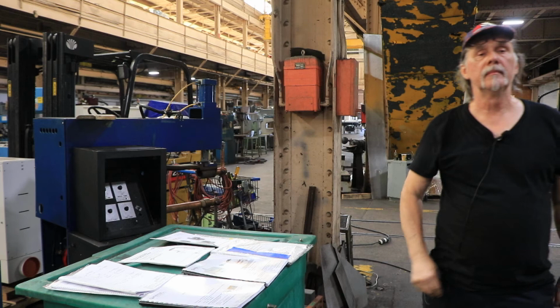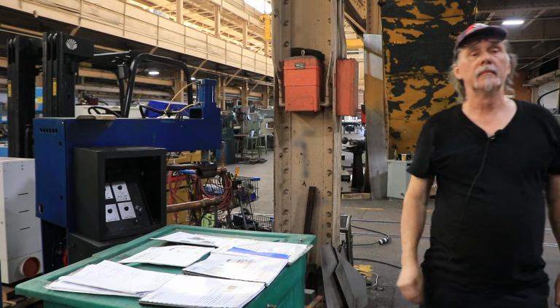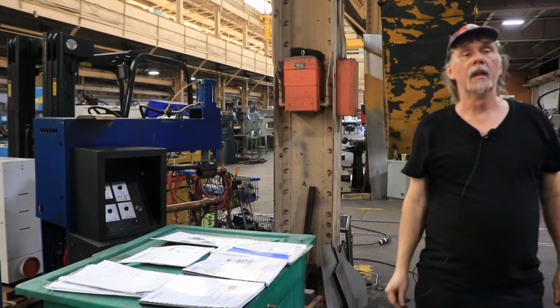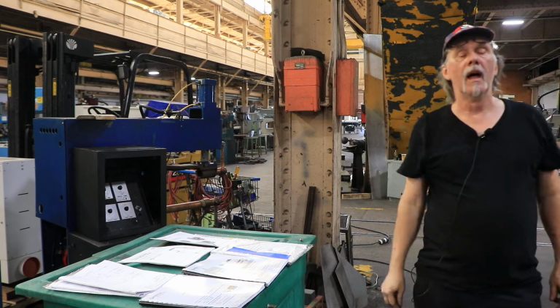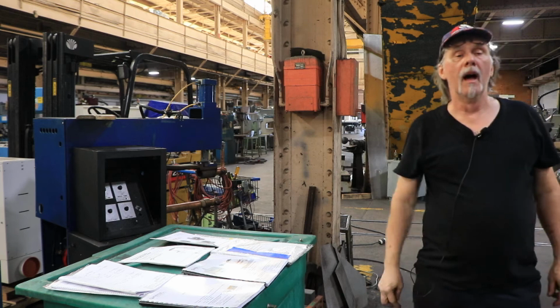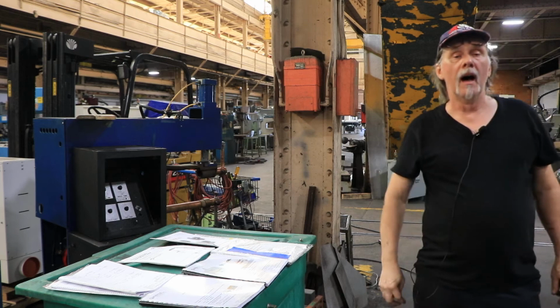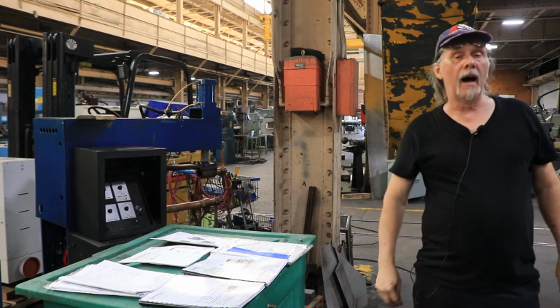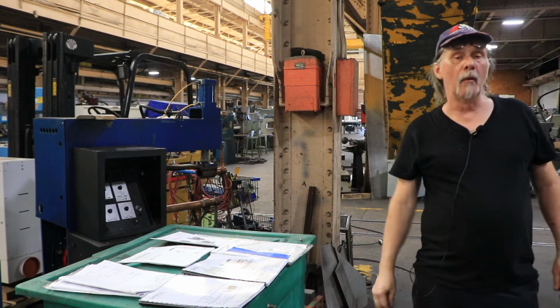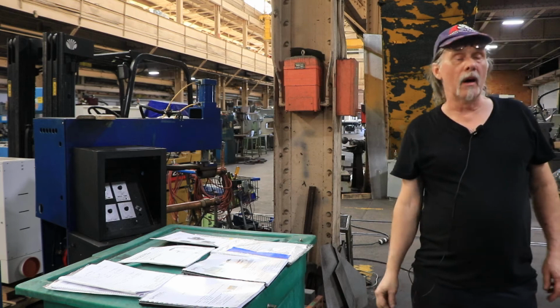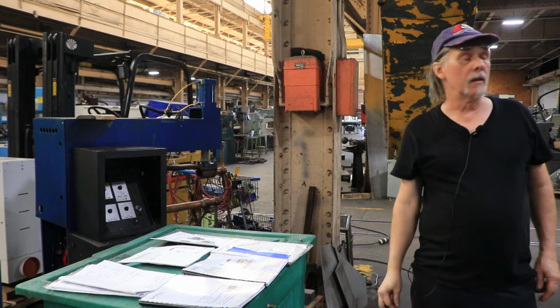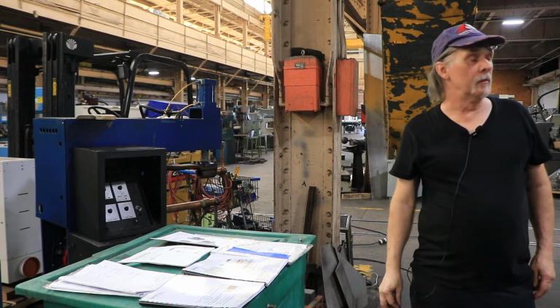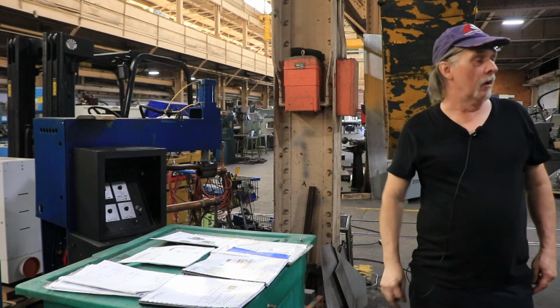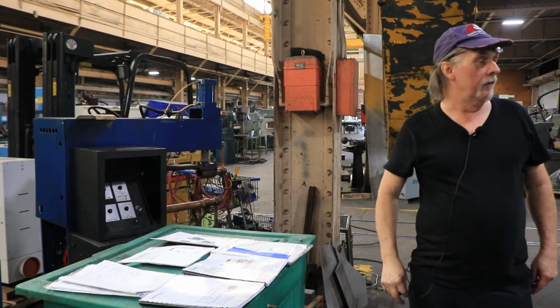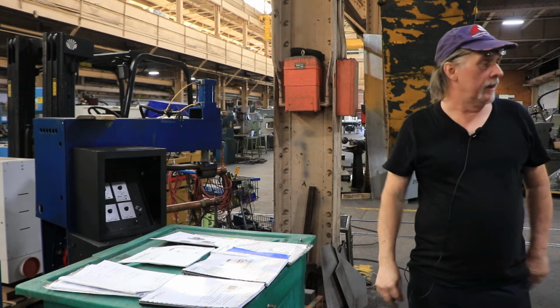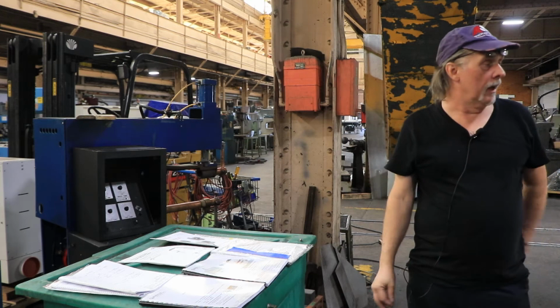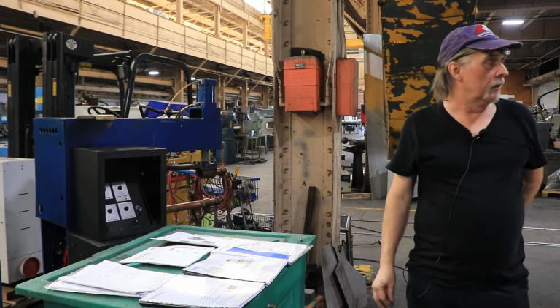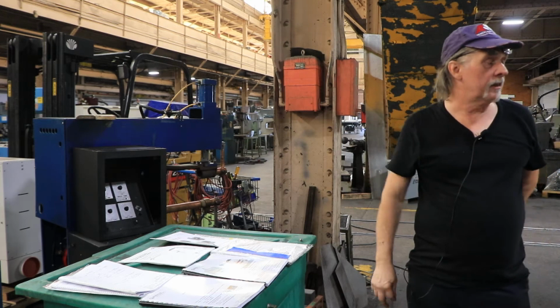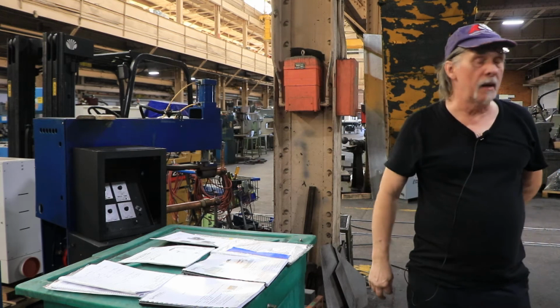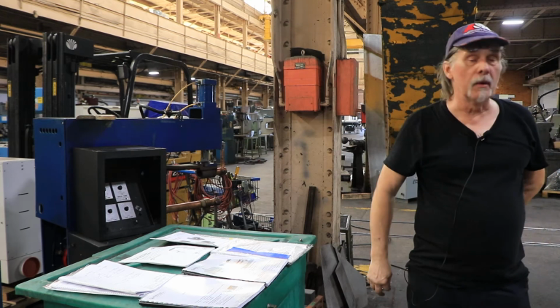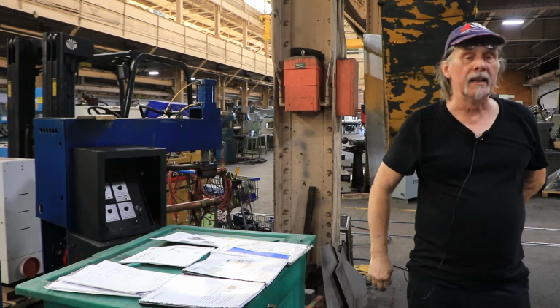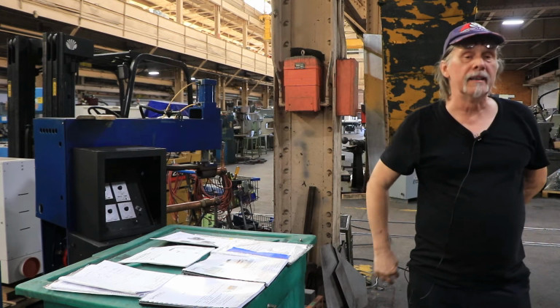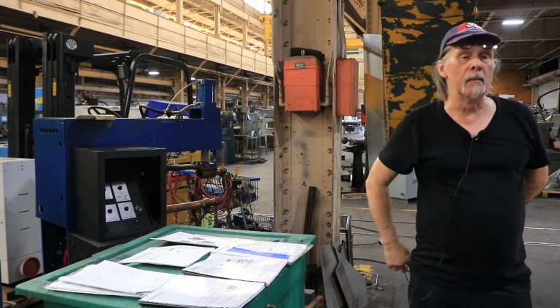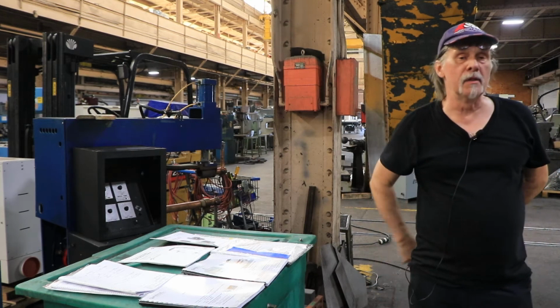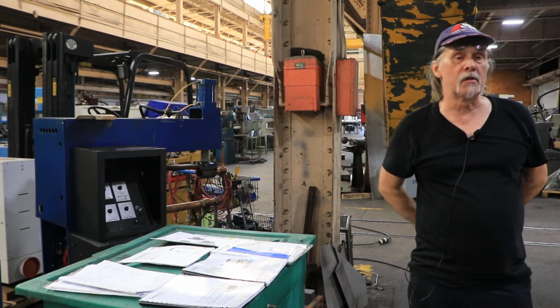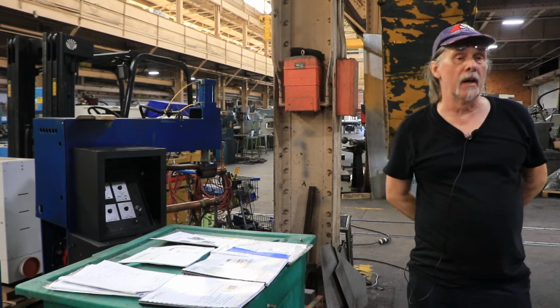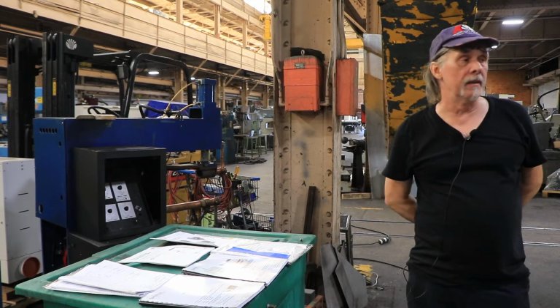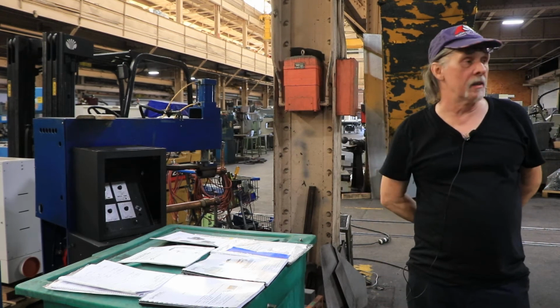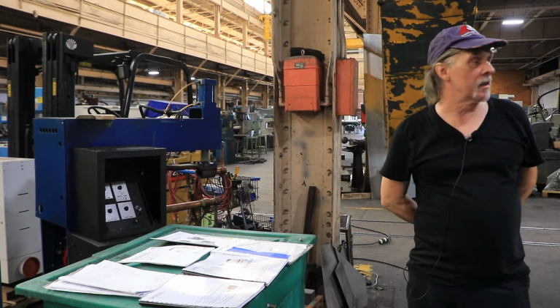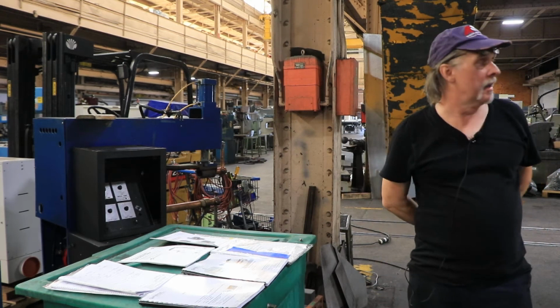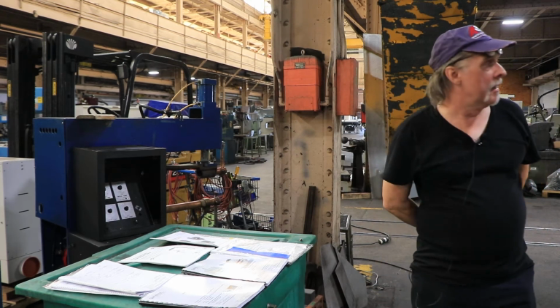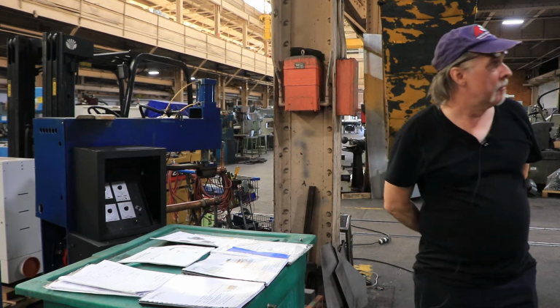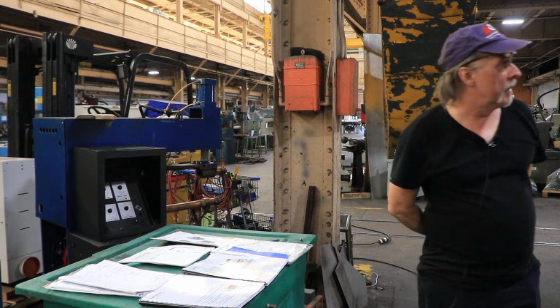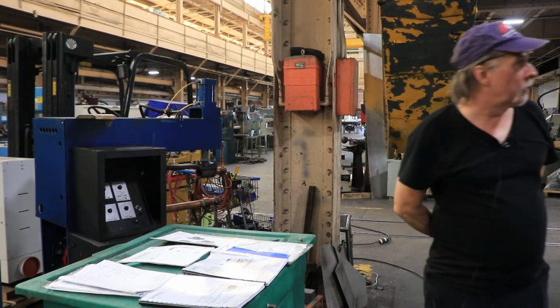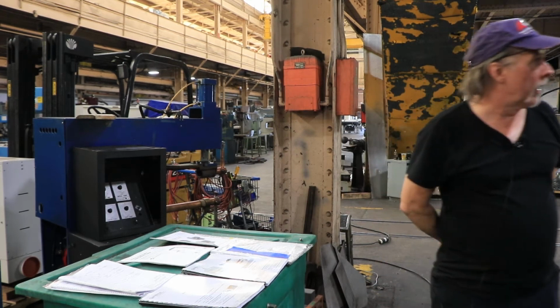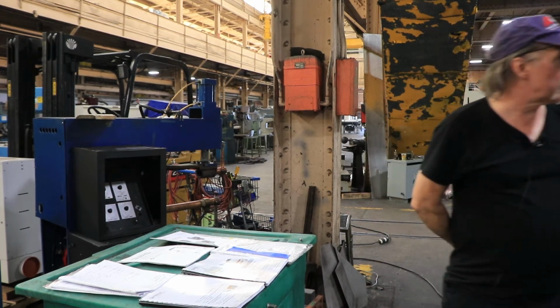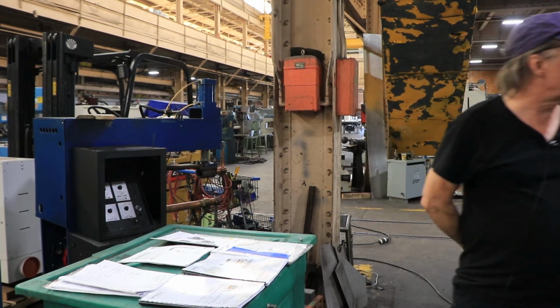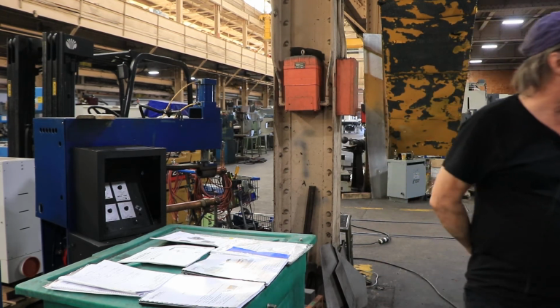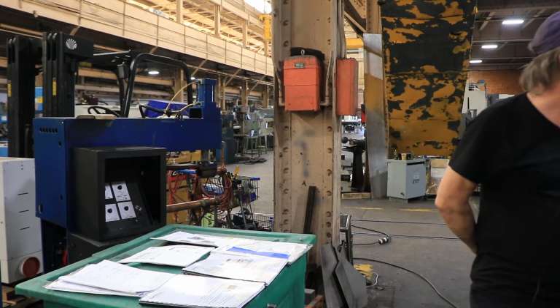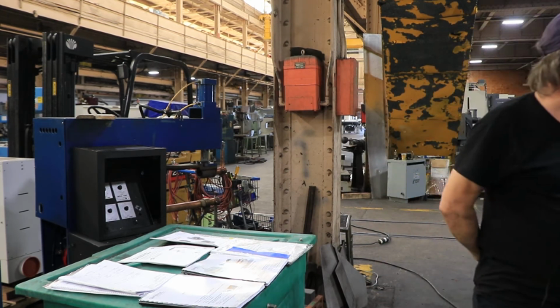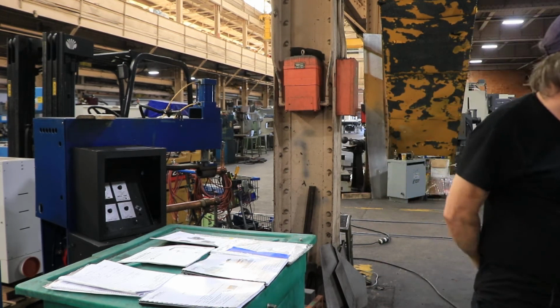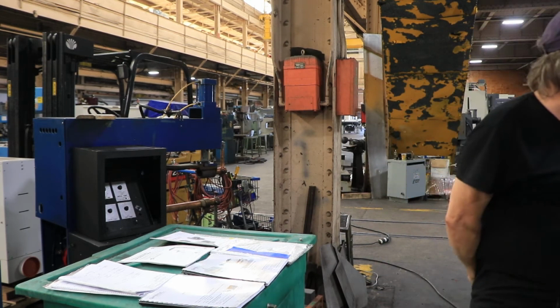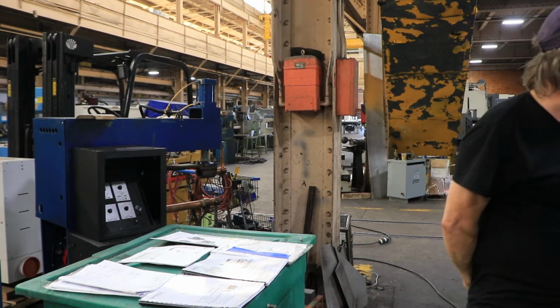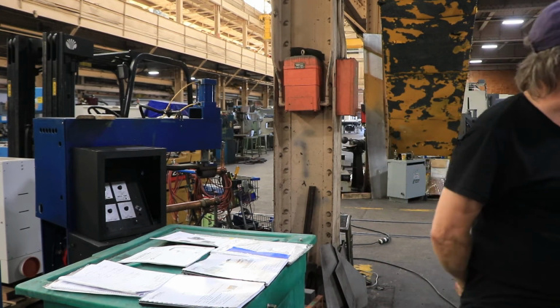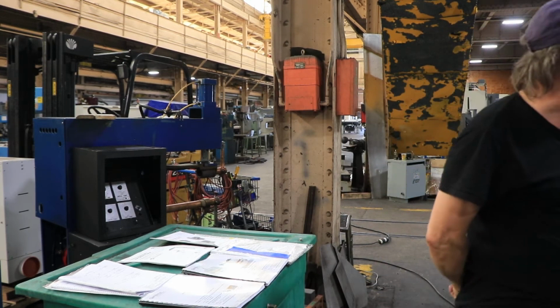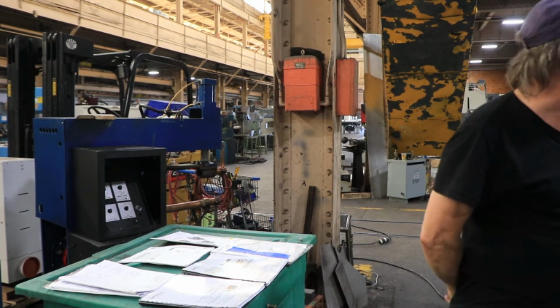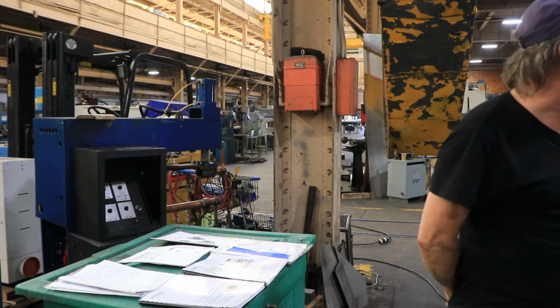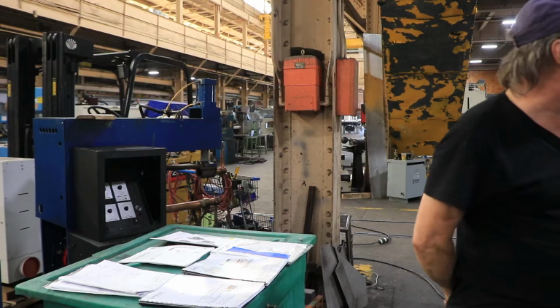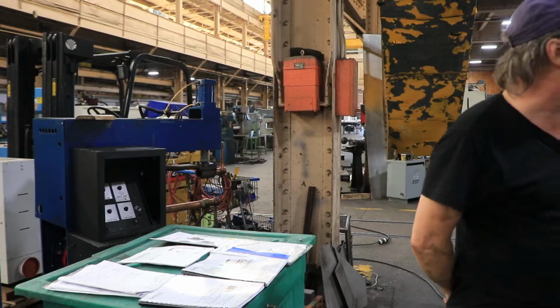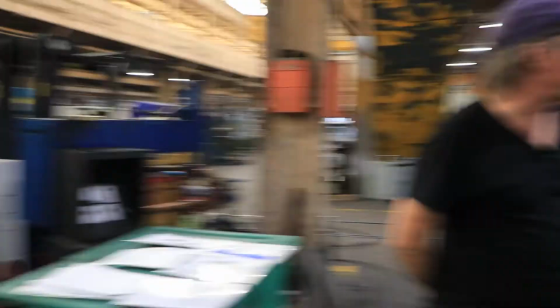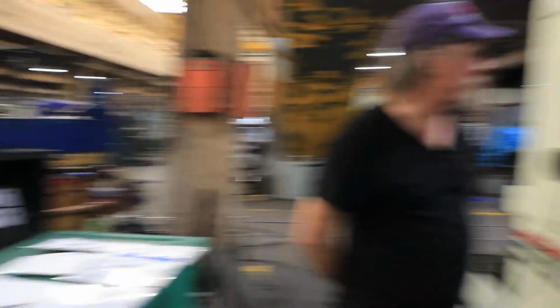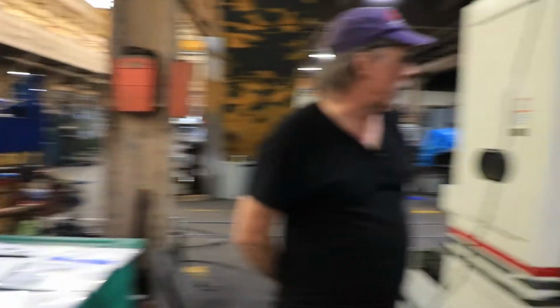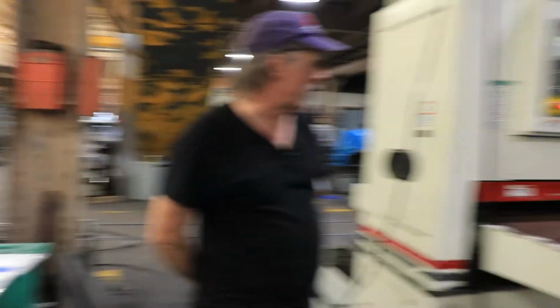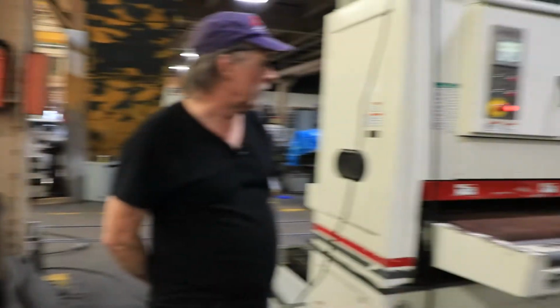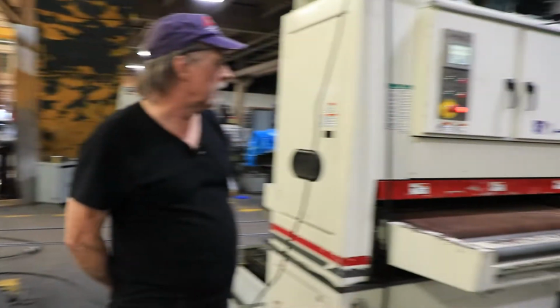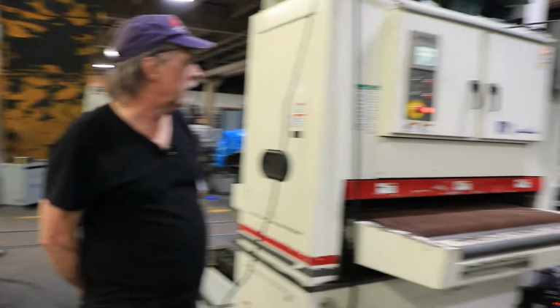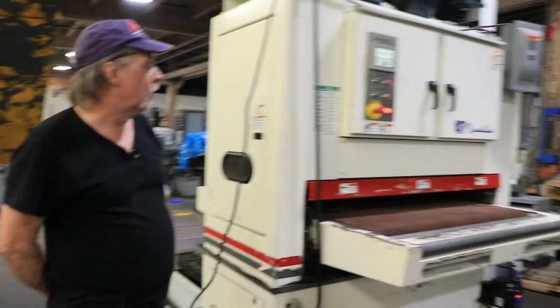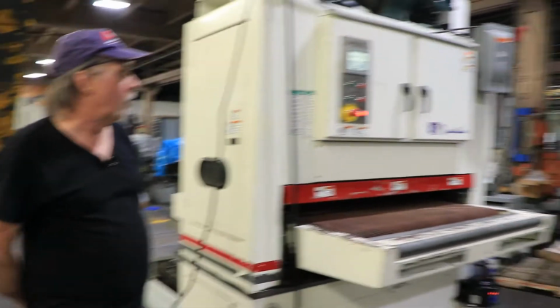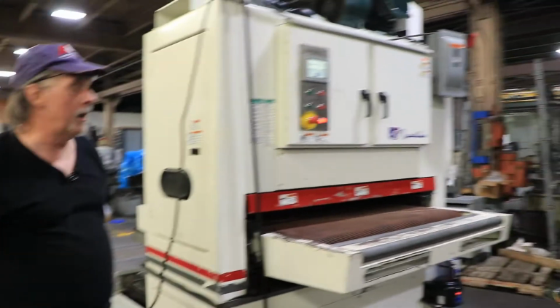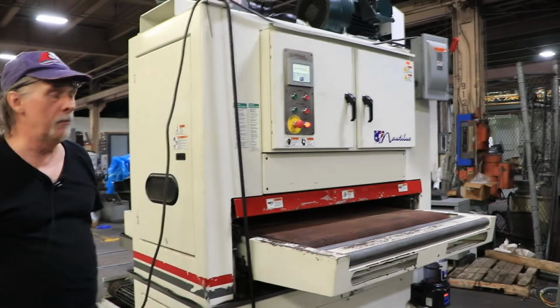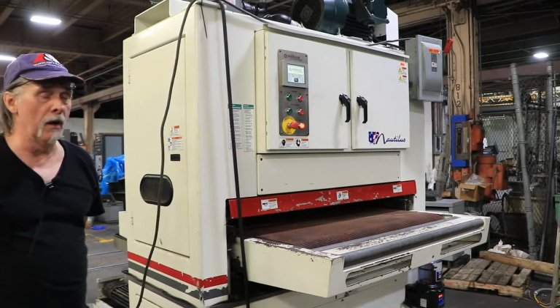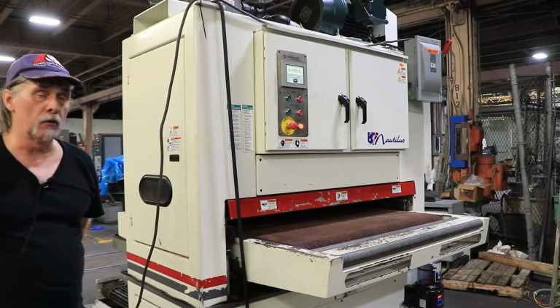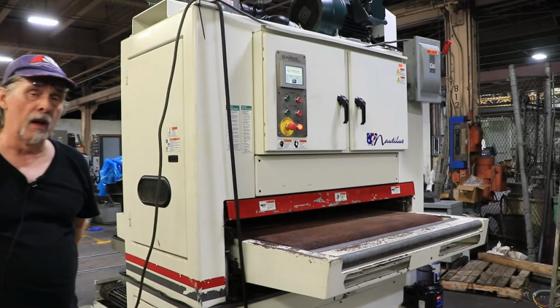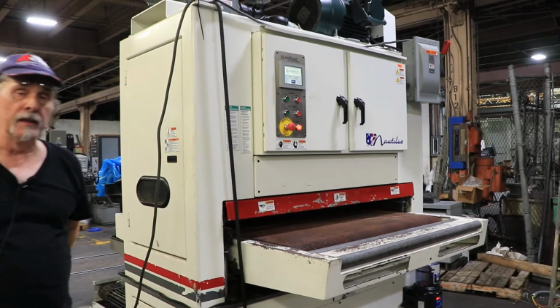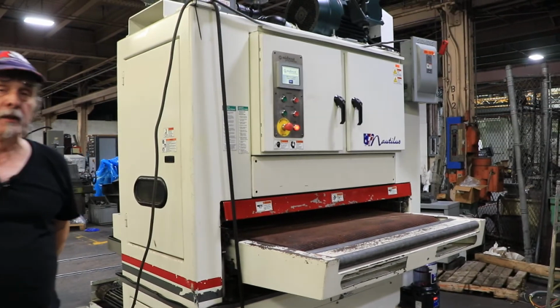Hi, welcome to our video. Today we're going to demonstrate this Midwest Automation Nautilus model wet belt grinder.